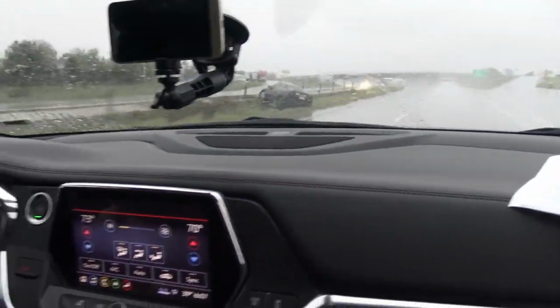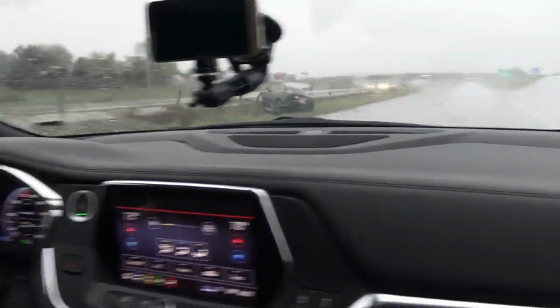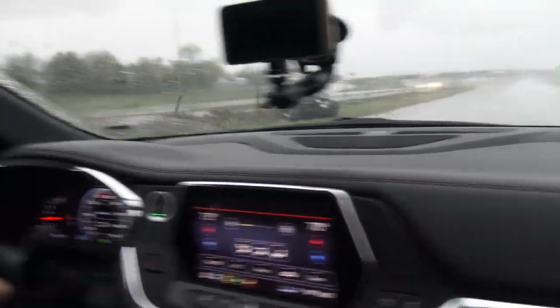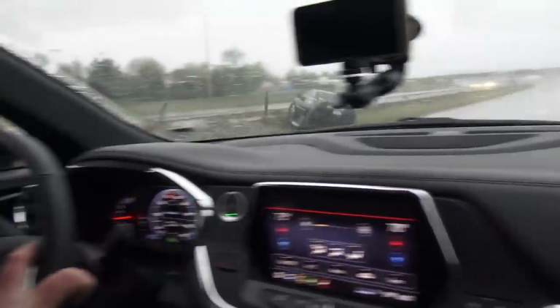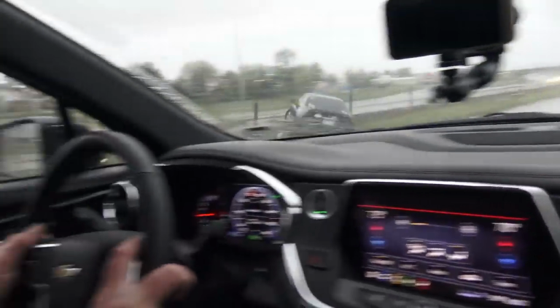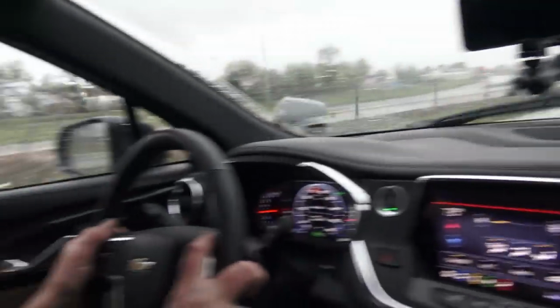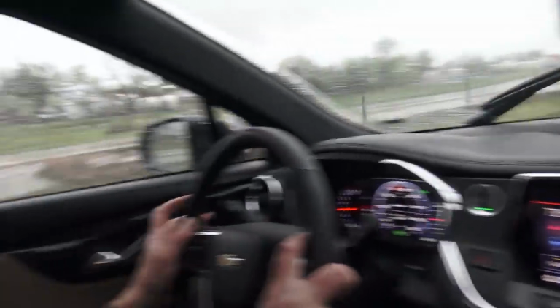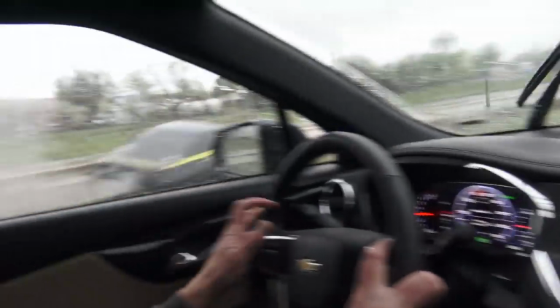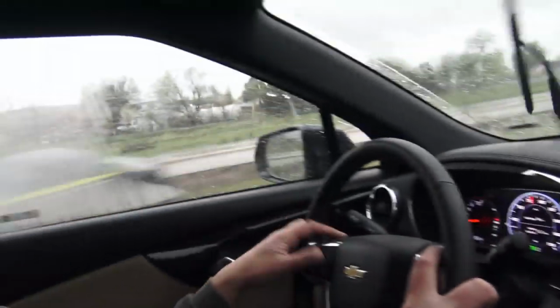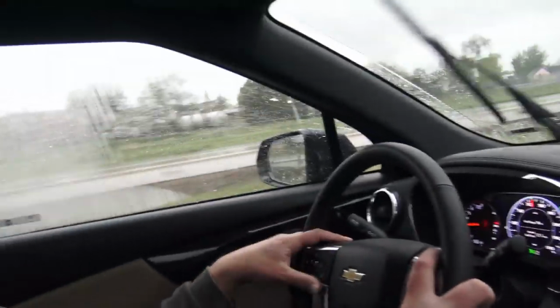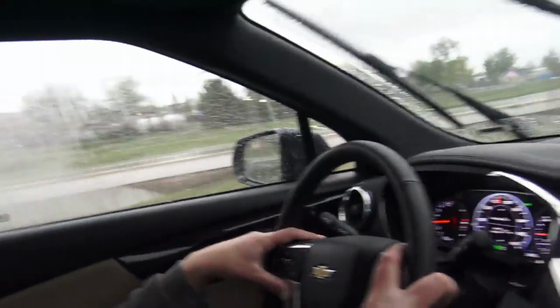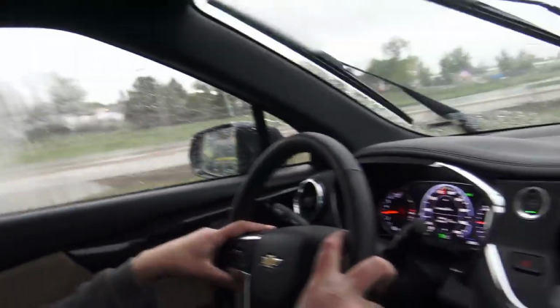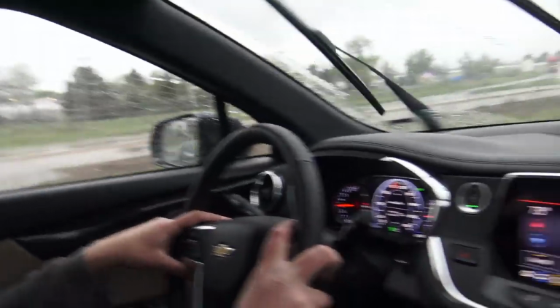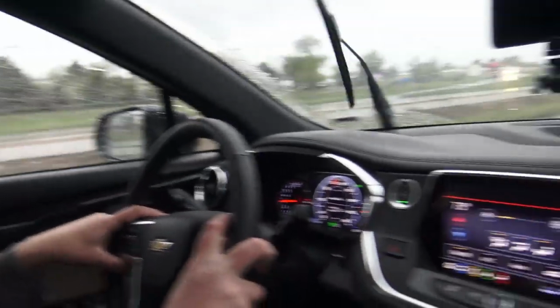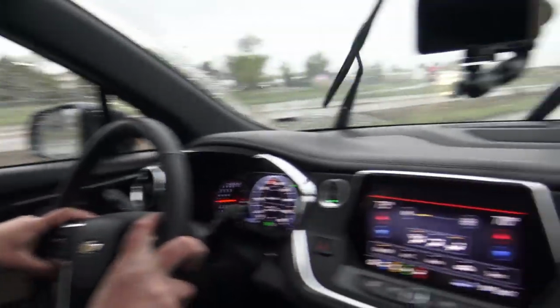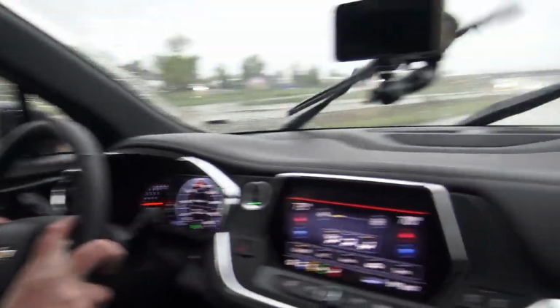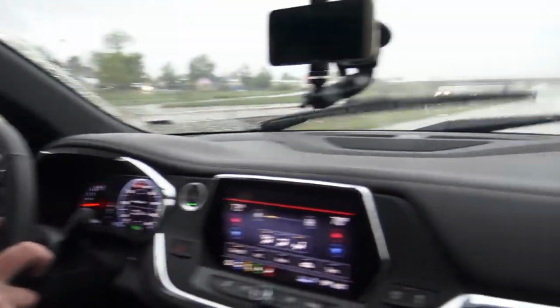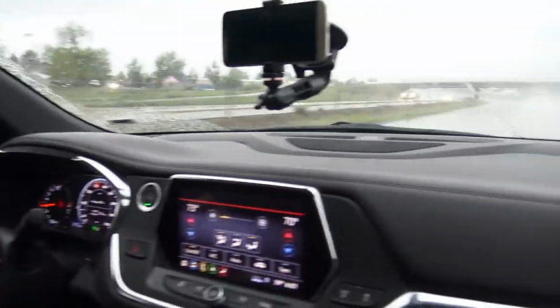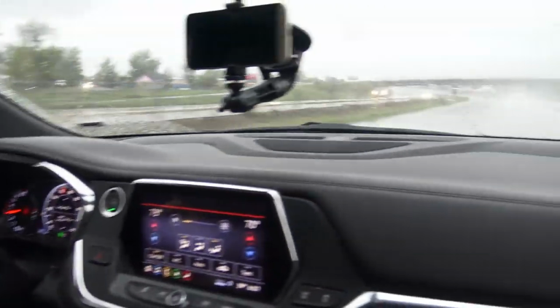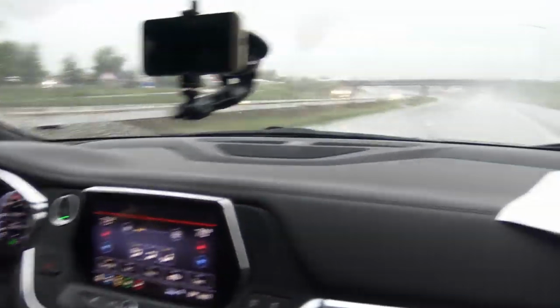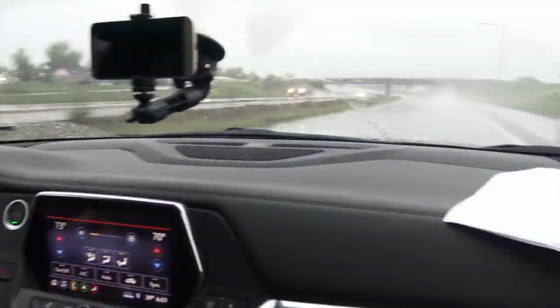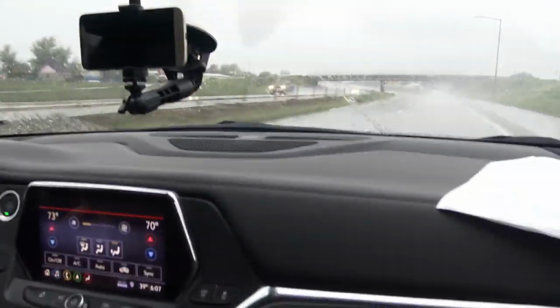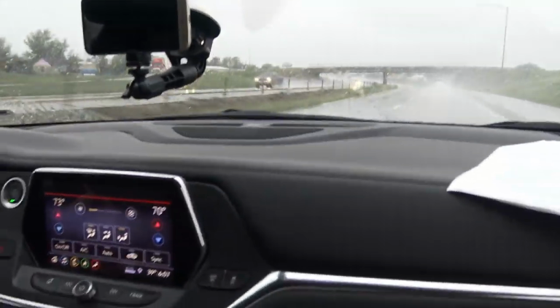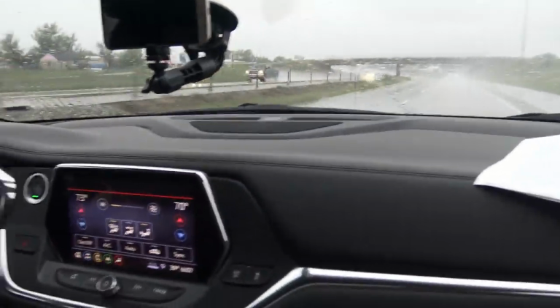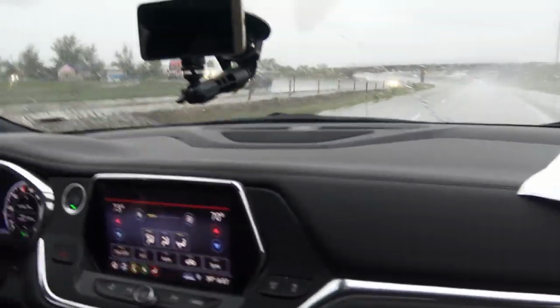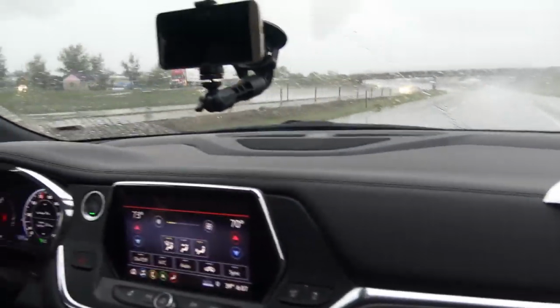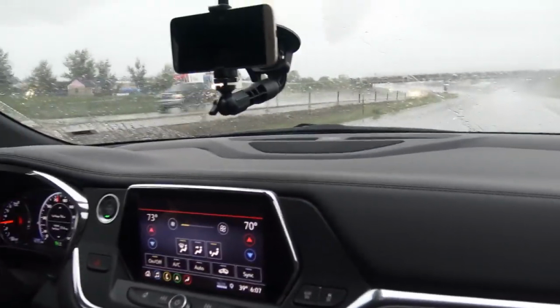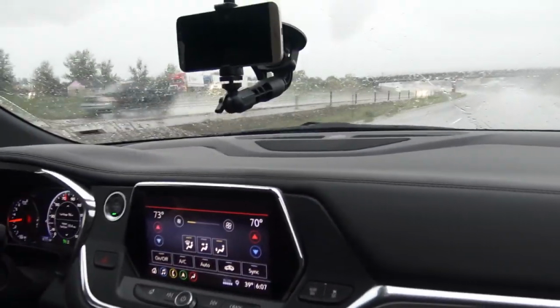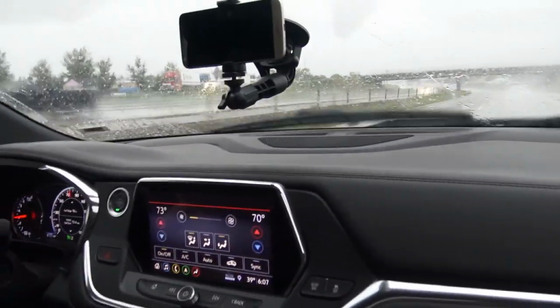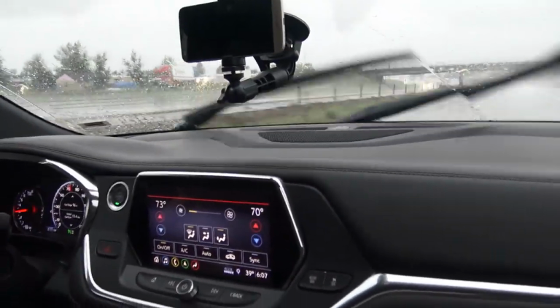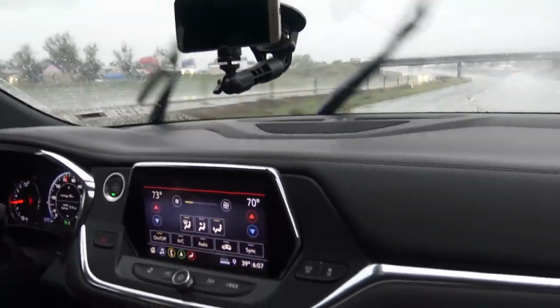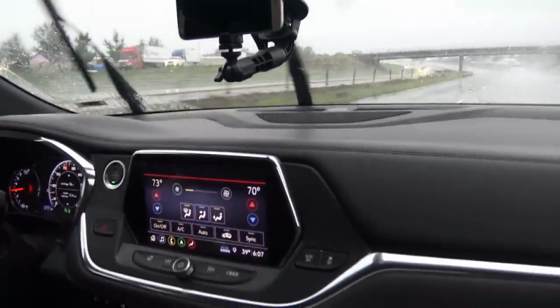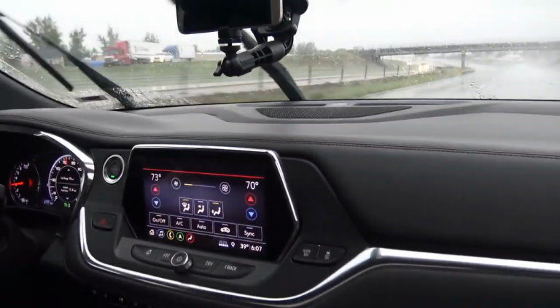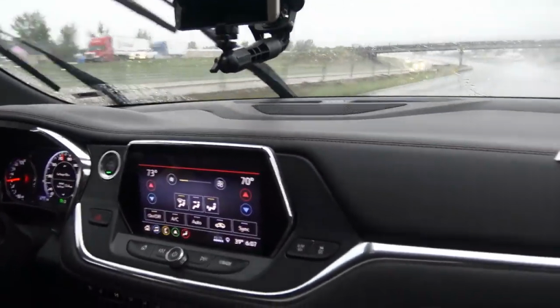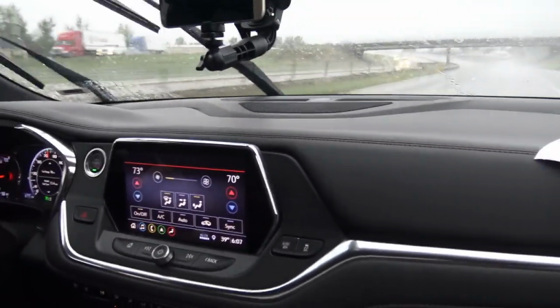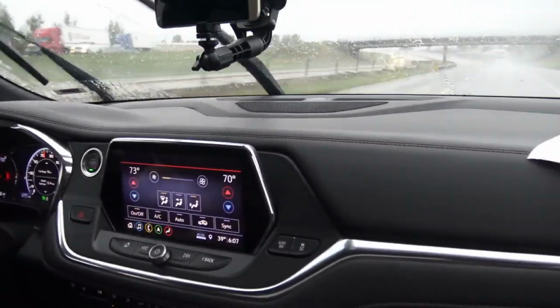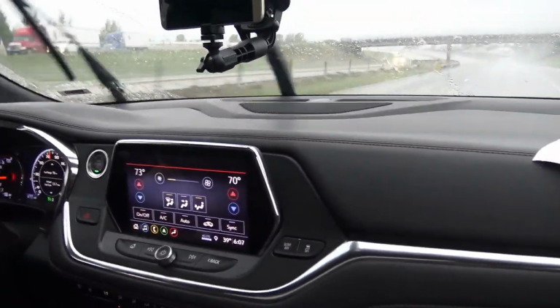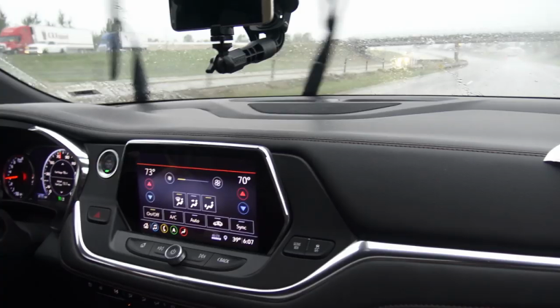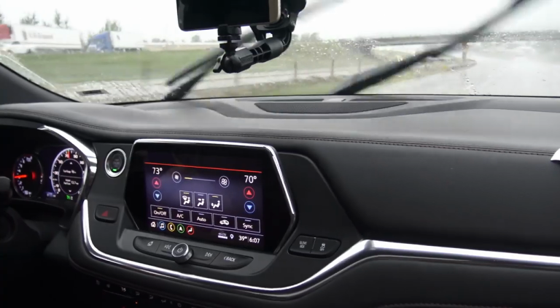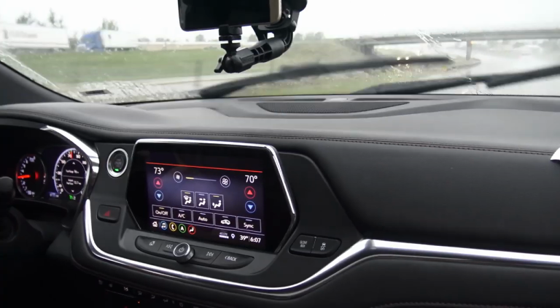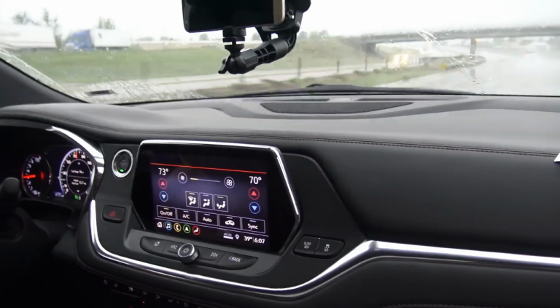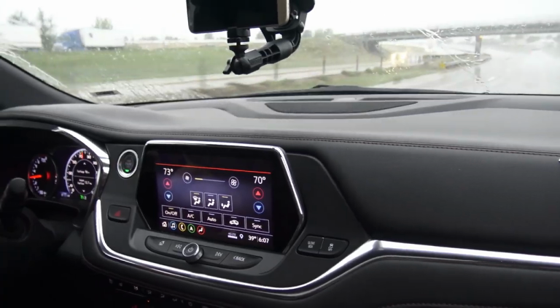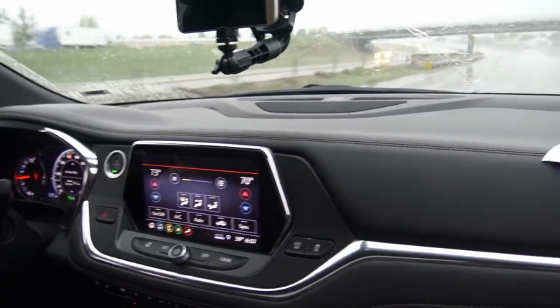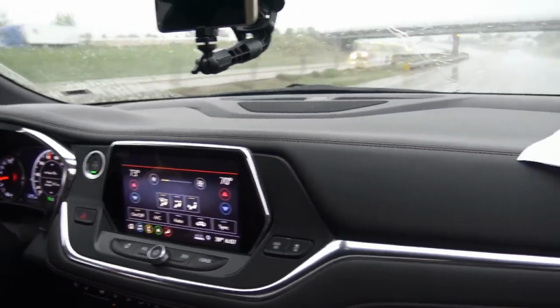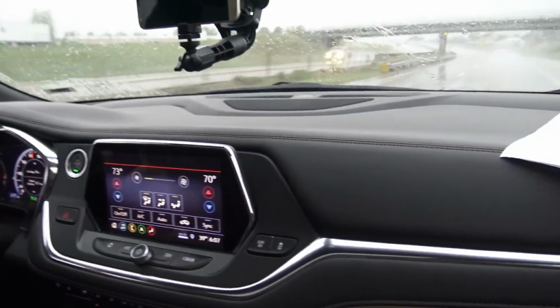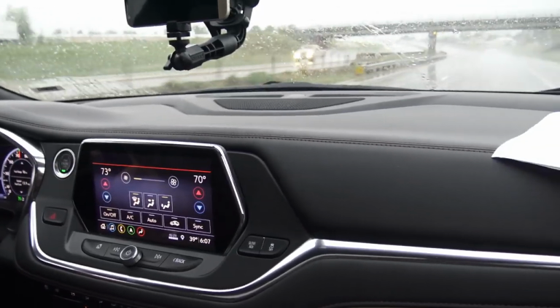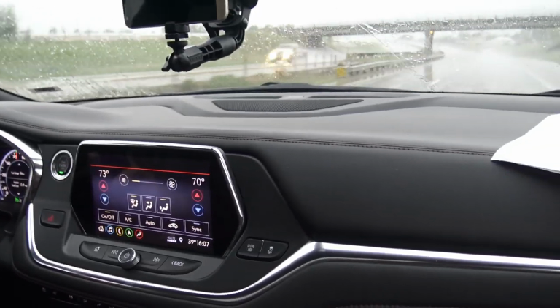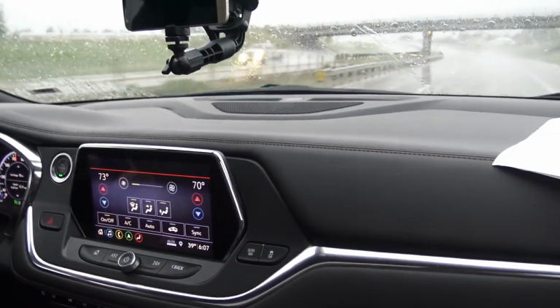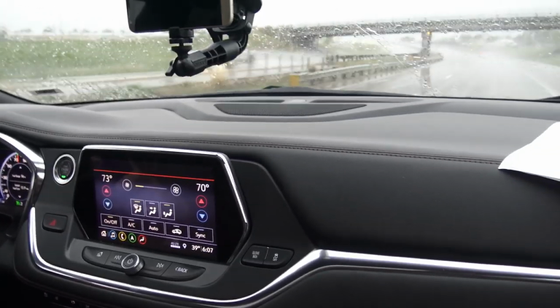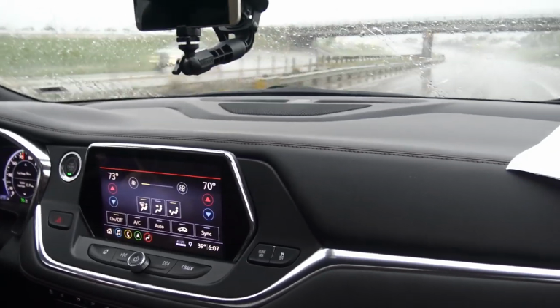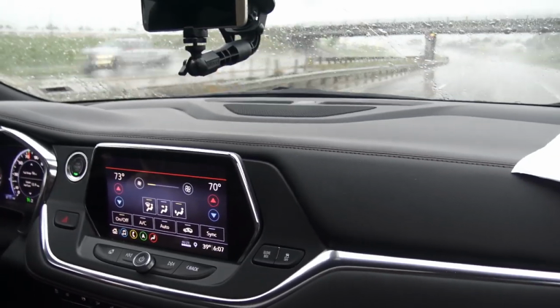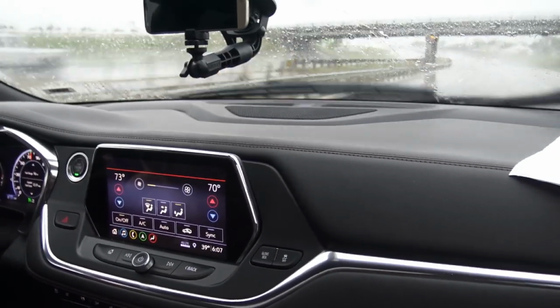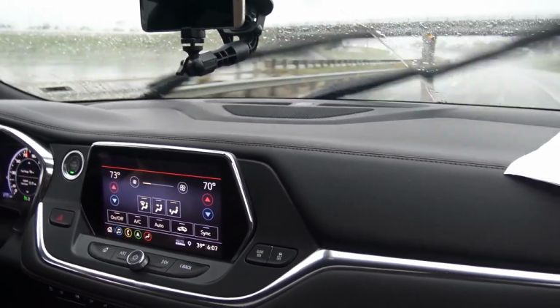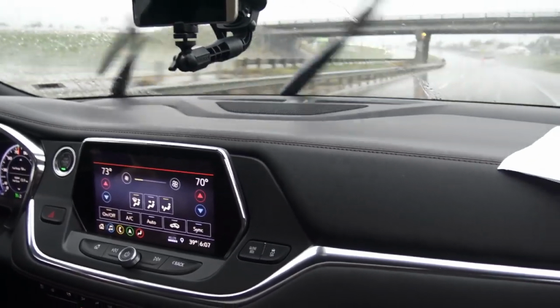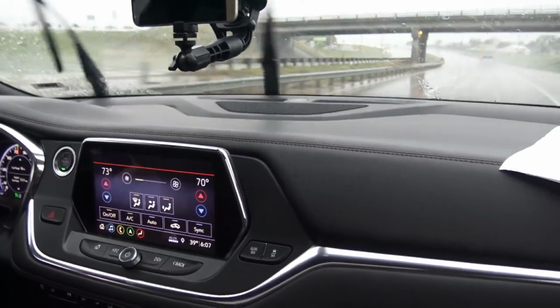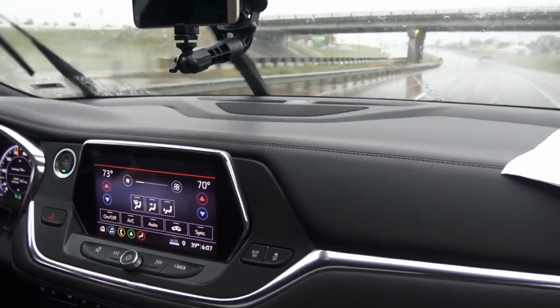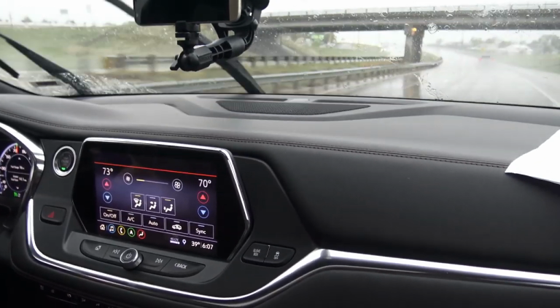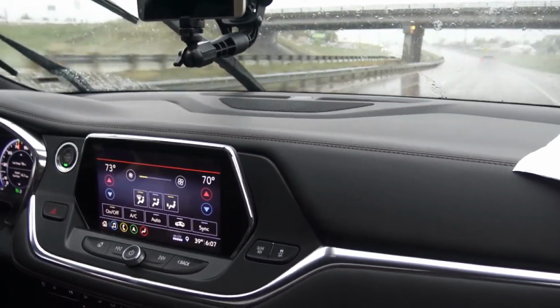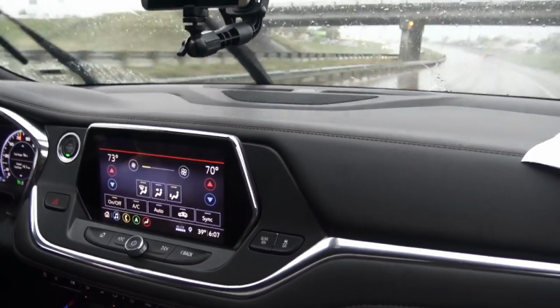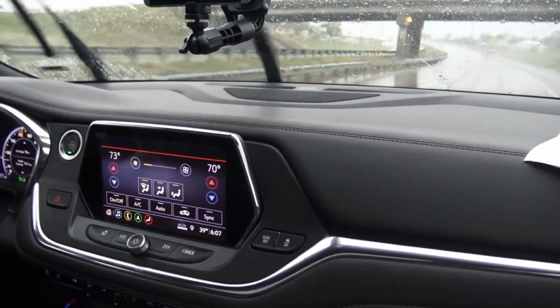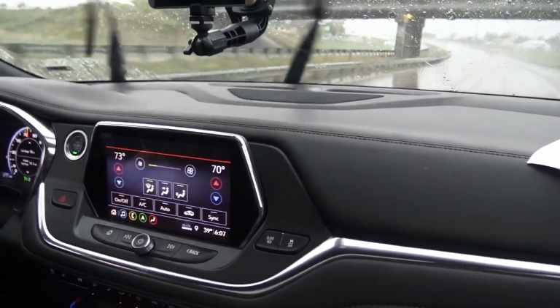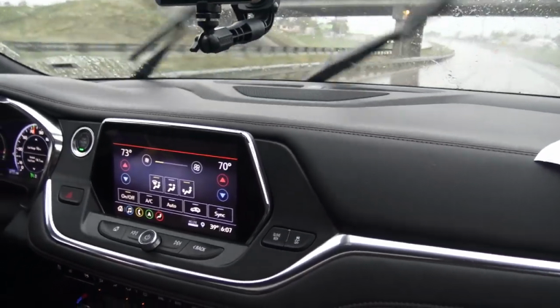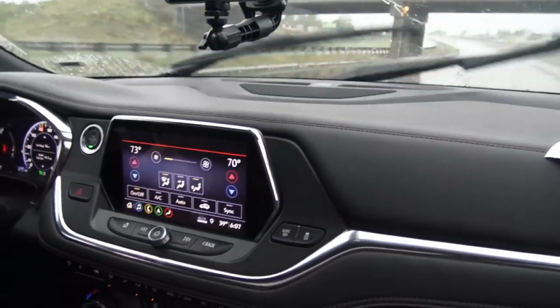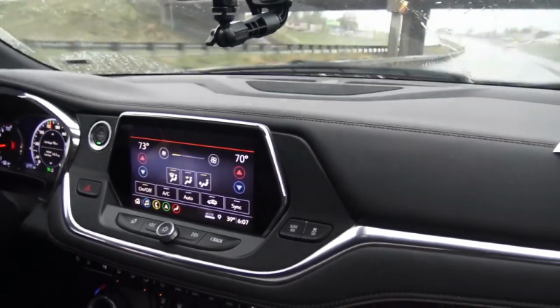Holy cow, there's a guy upside down on the road. Yep, that's what hydroplaning does to you — if you're not hanging on, it will put you upside down.